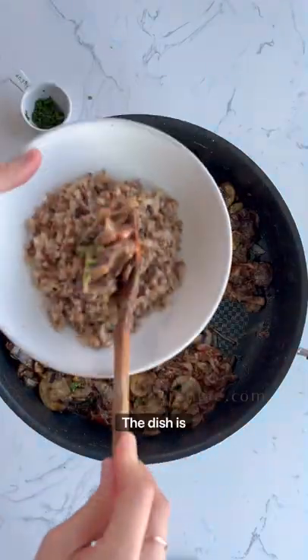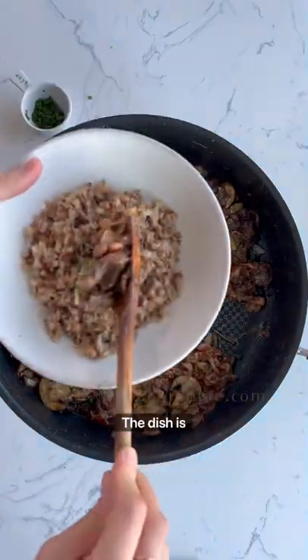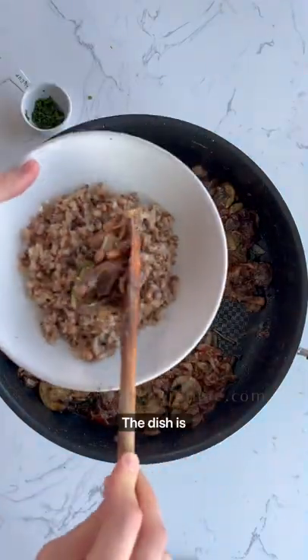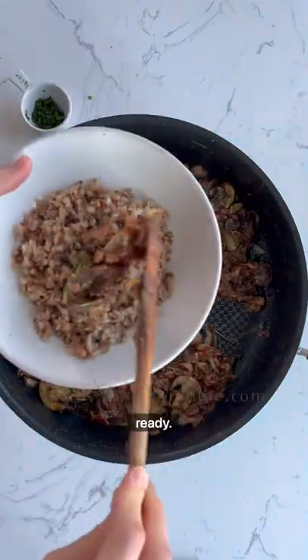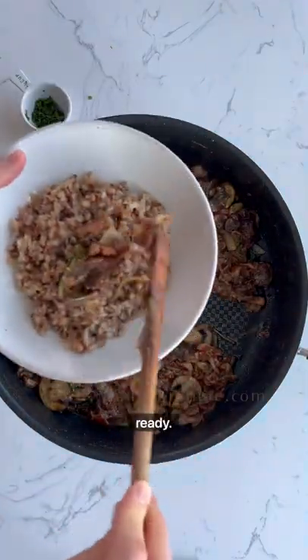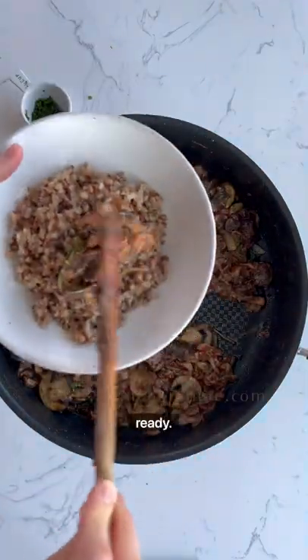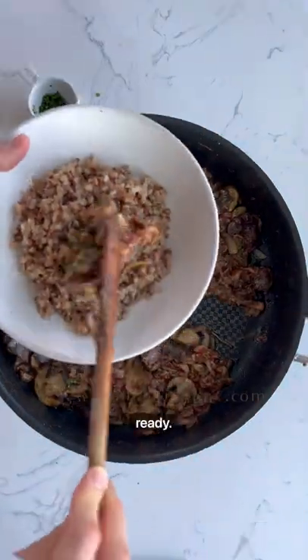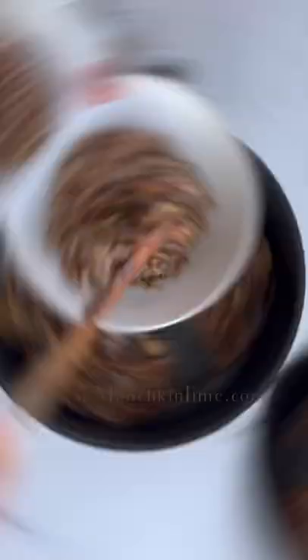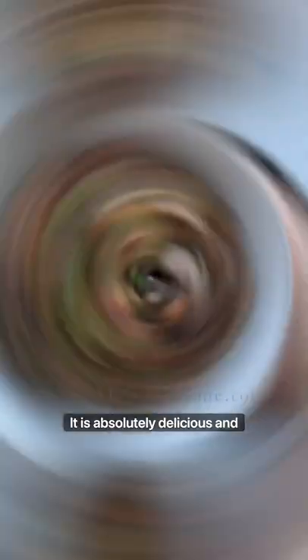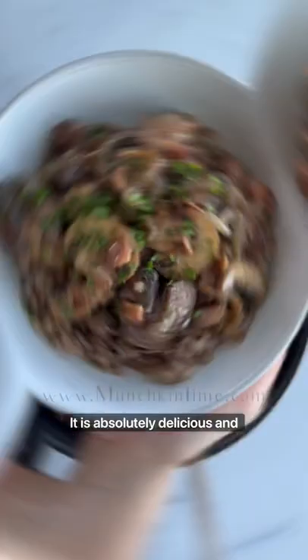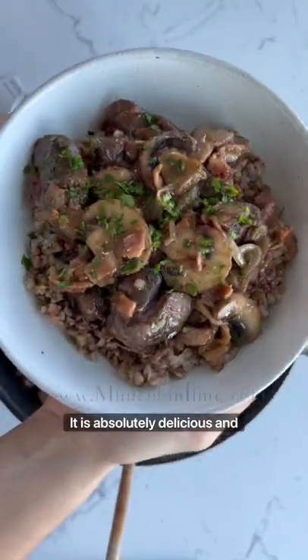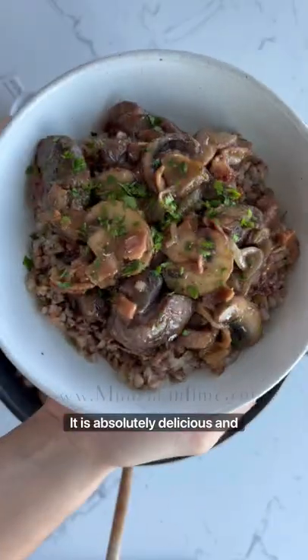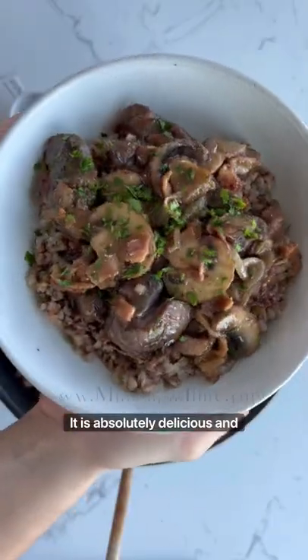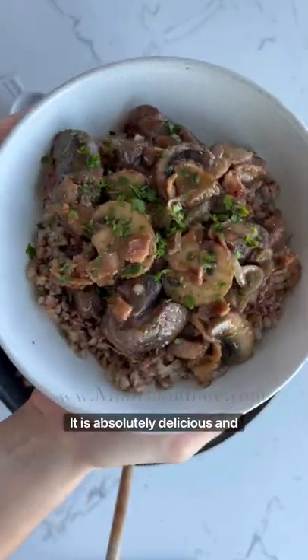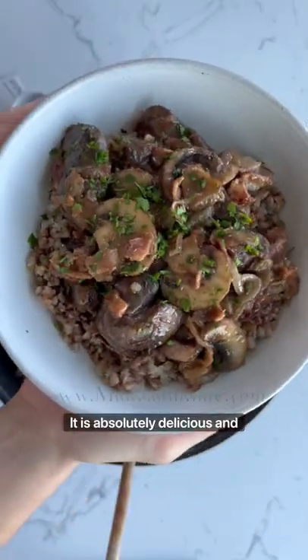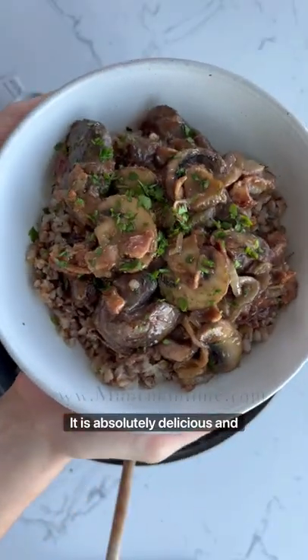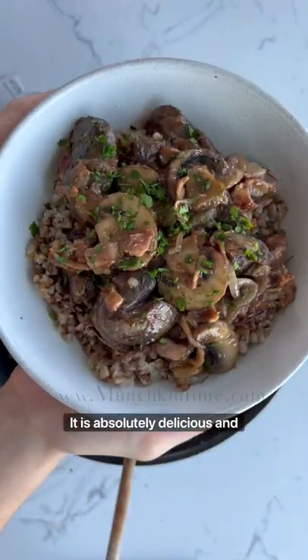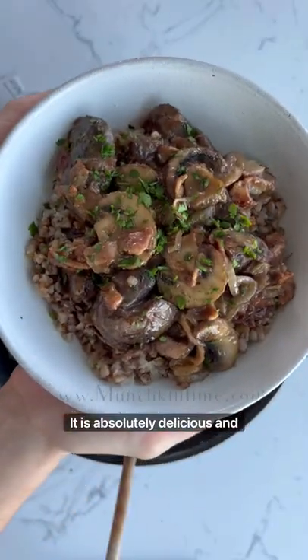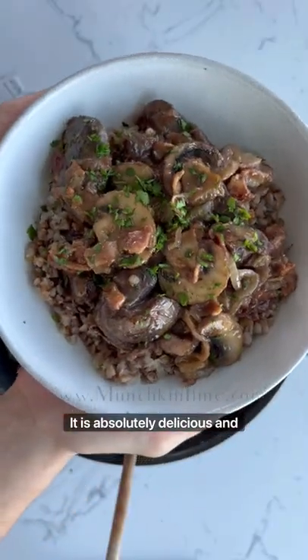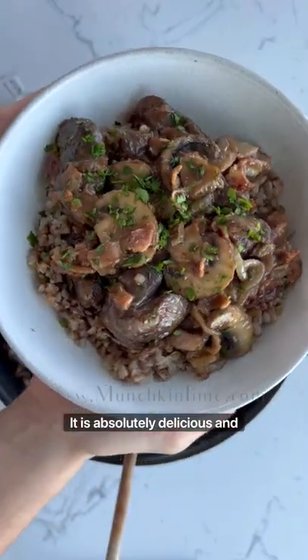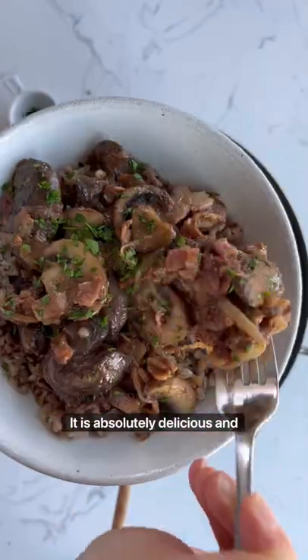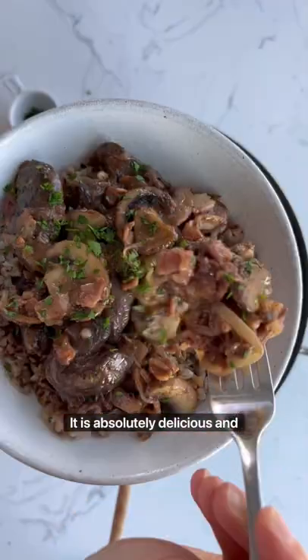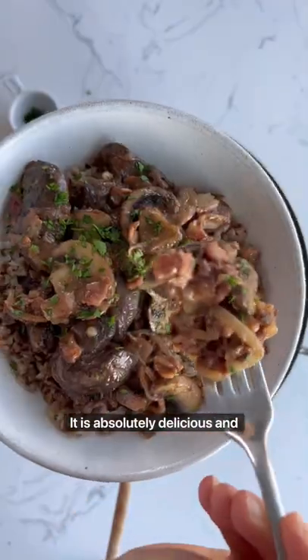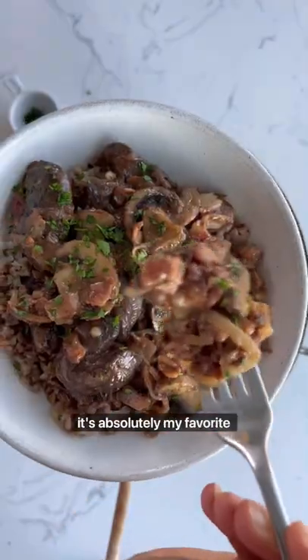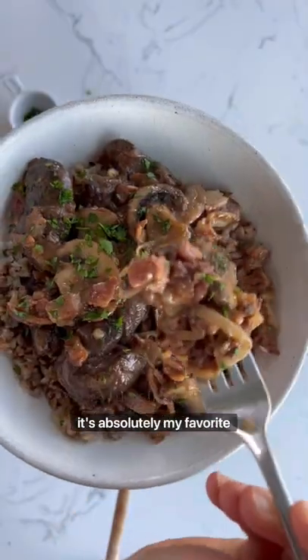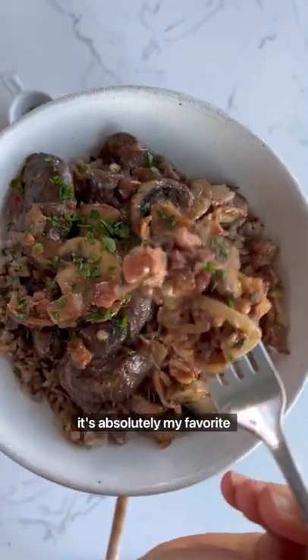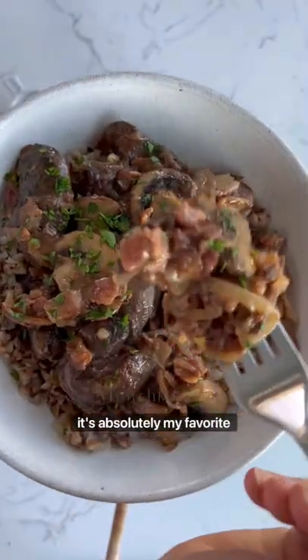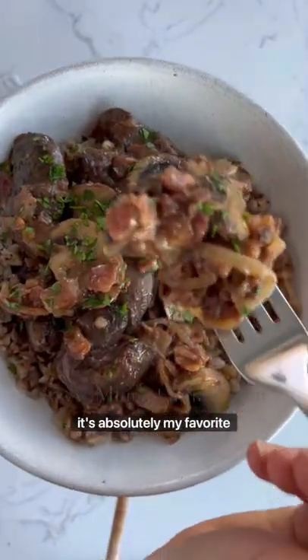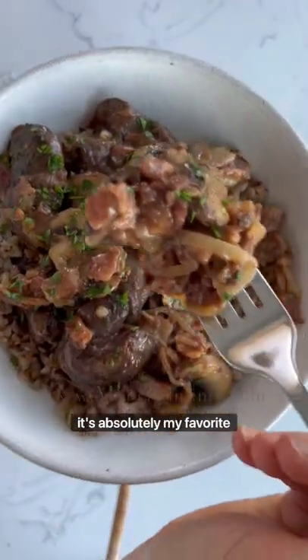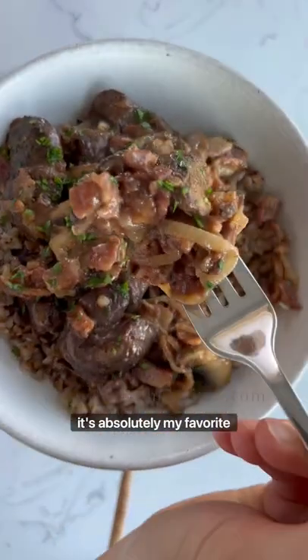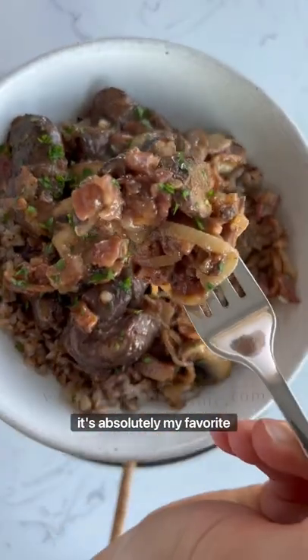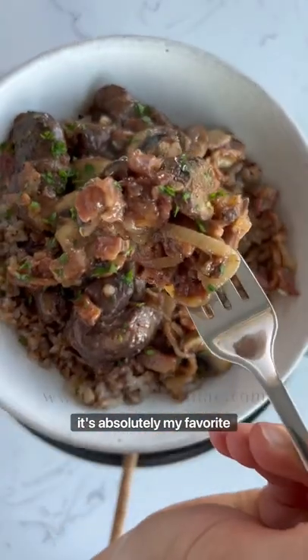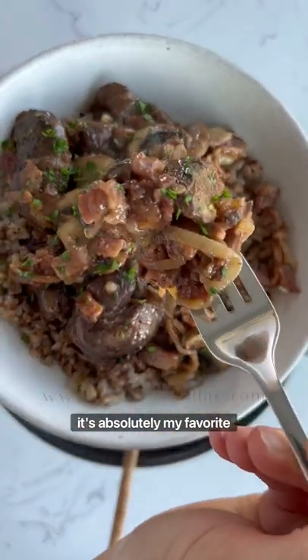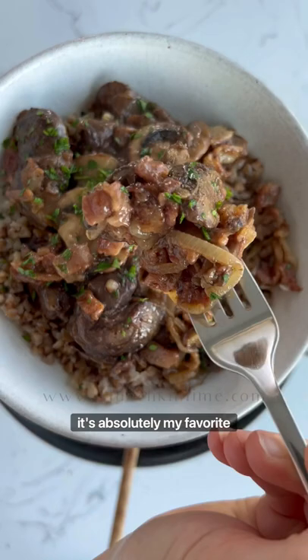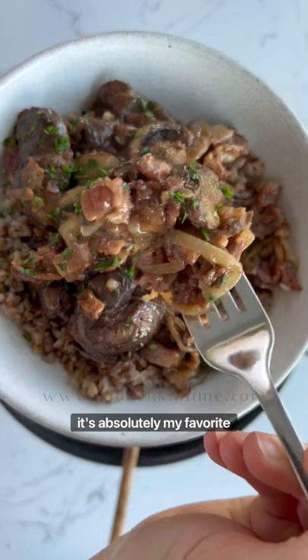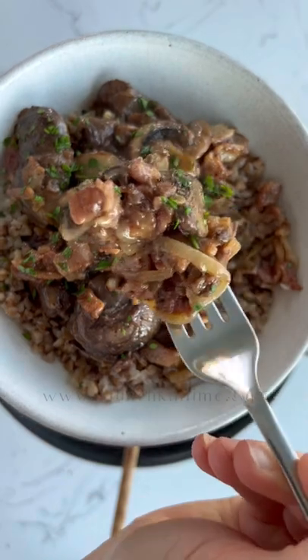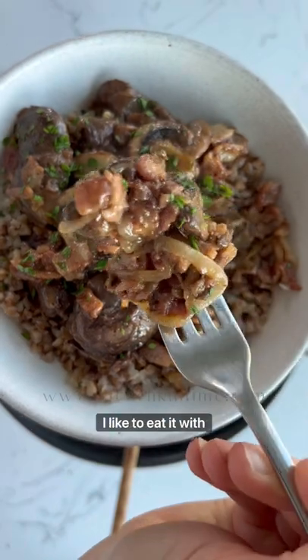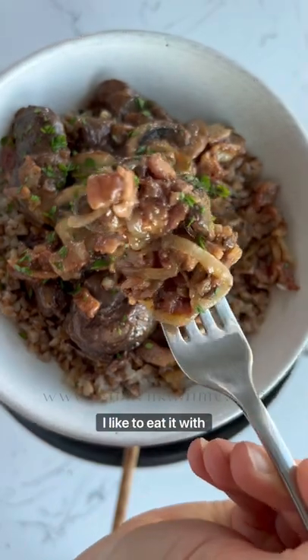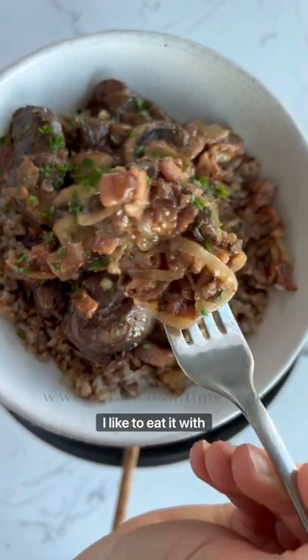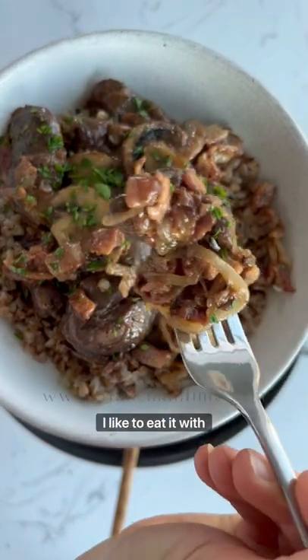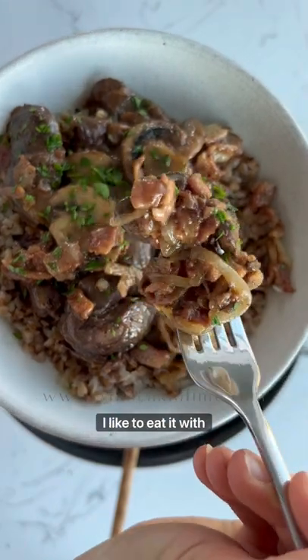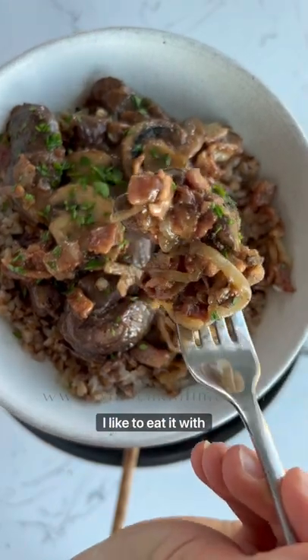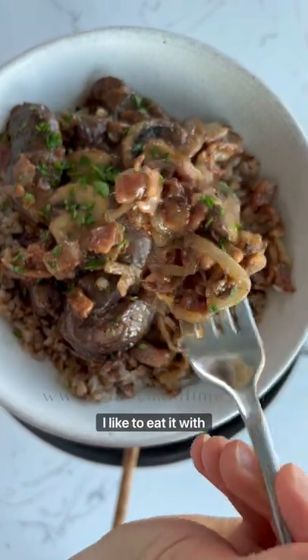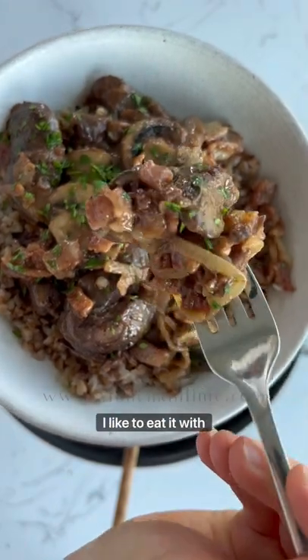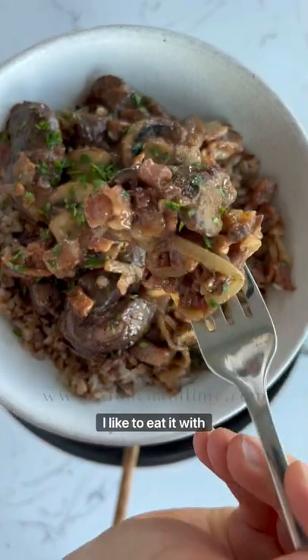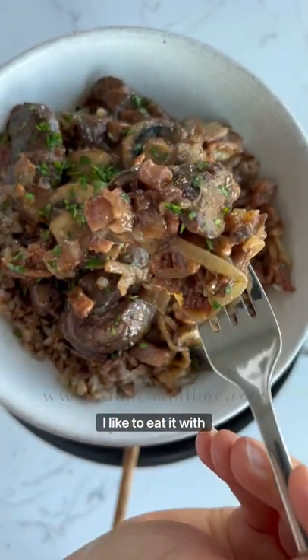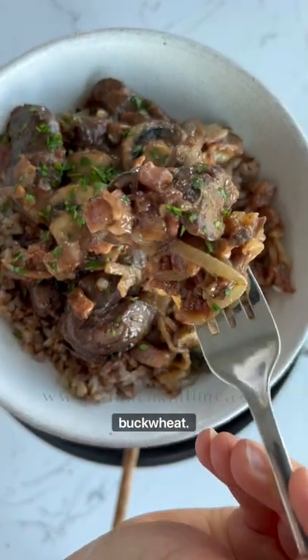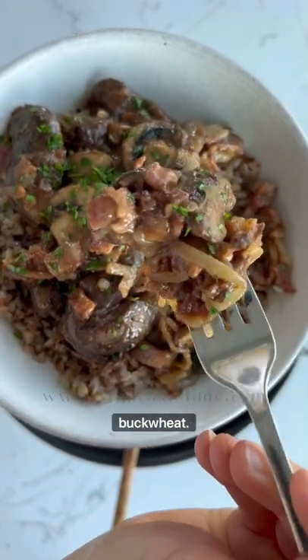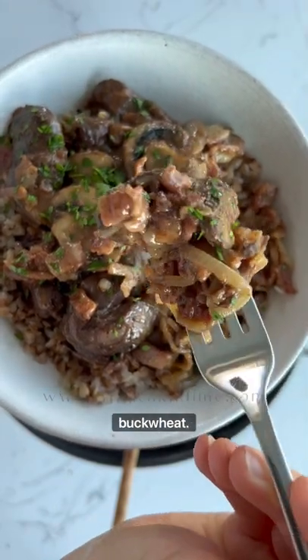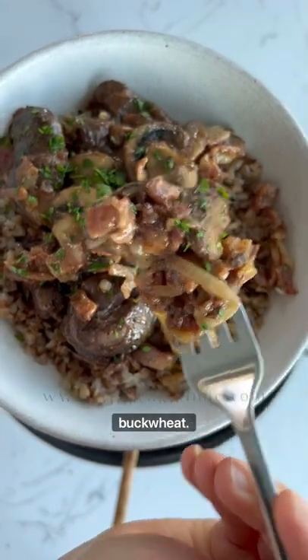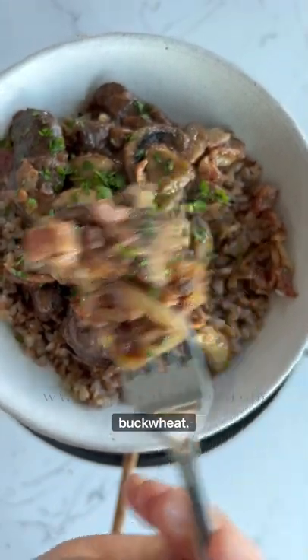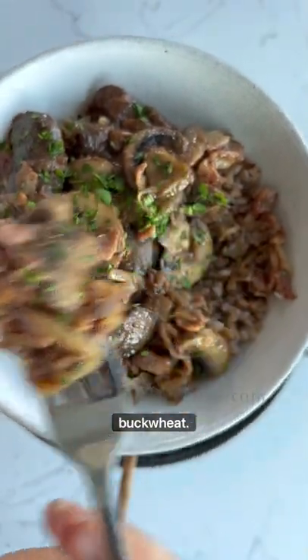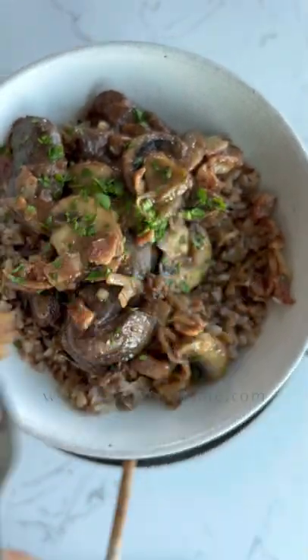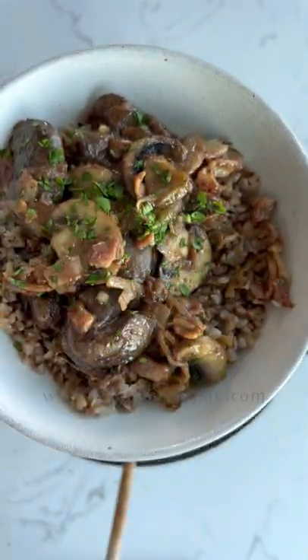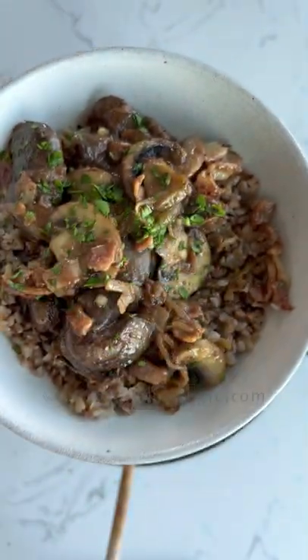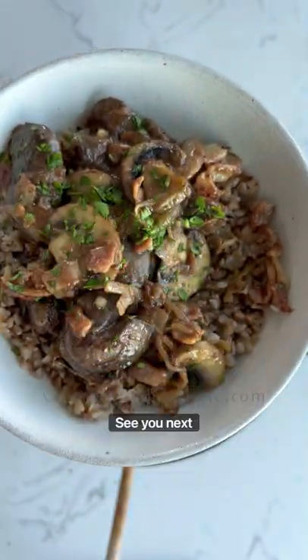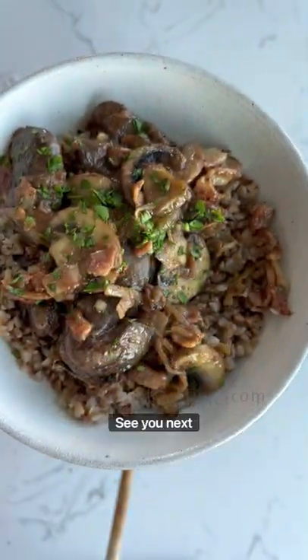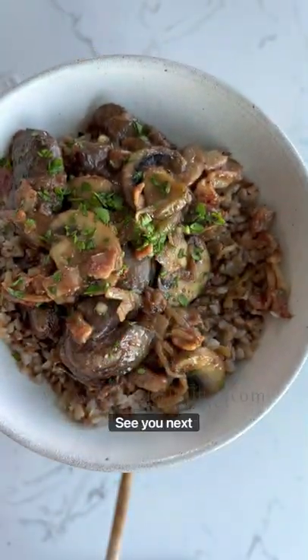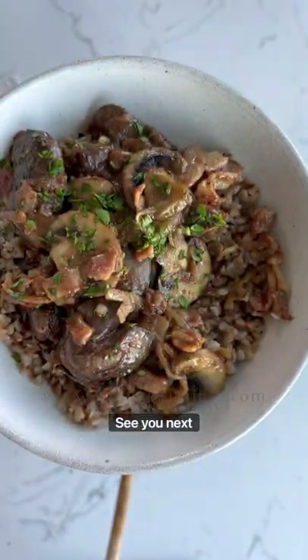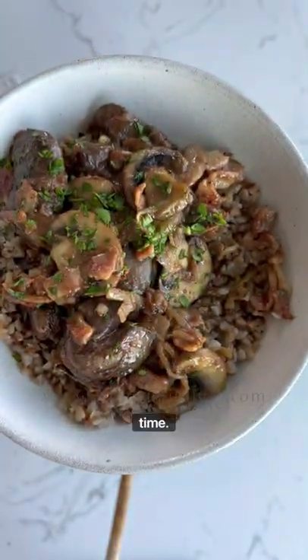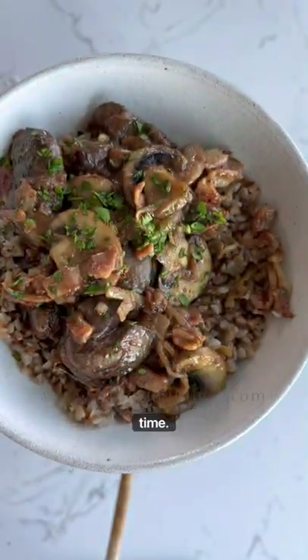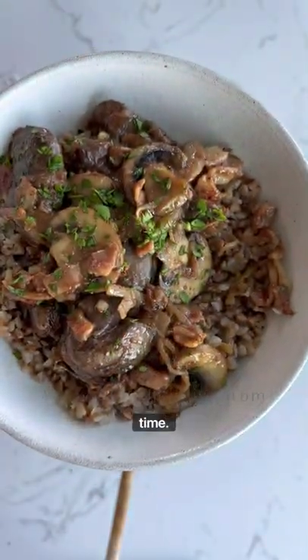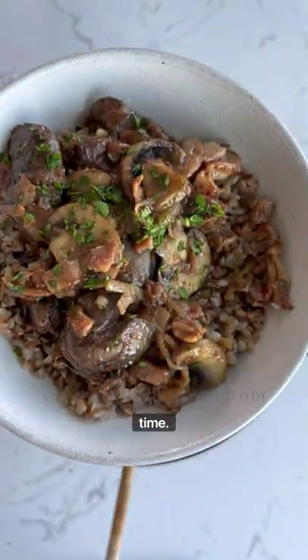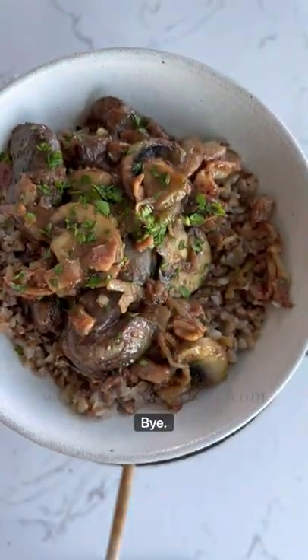The dish is ready — it is absolutely delicious and it's absolutely my favorite. I like to eat it with buckwheat. See you next time, bye!